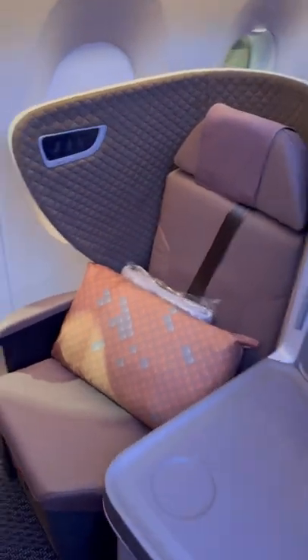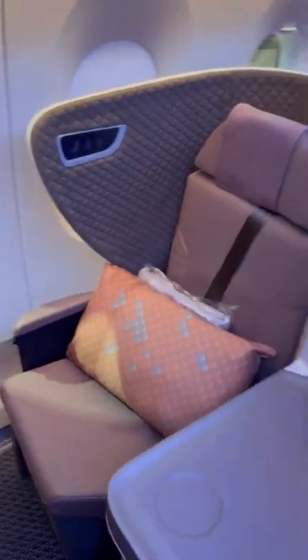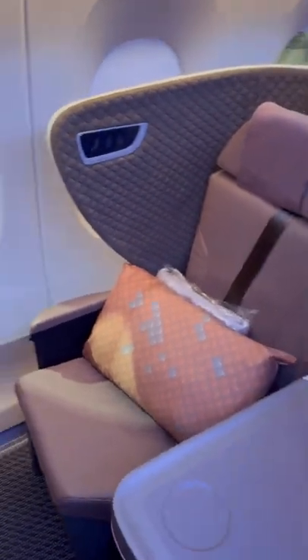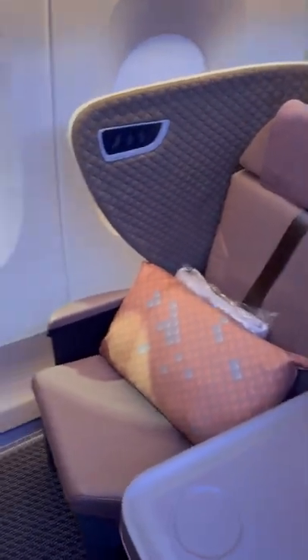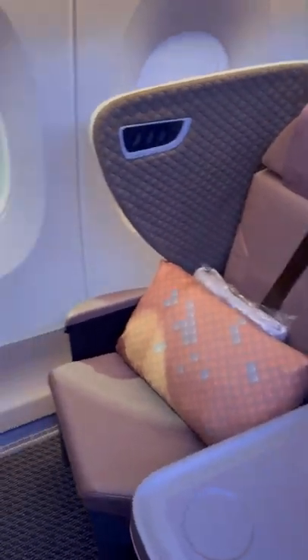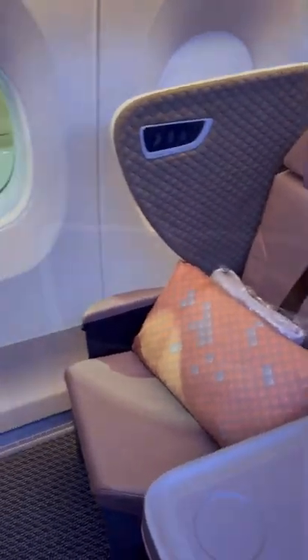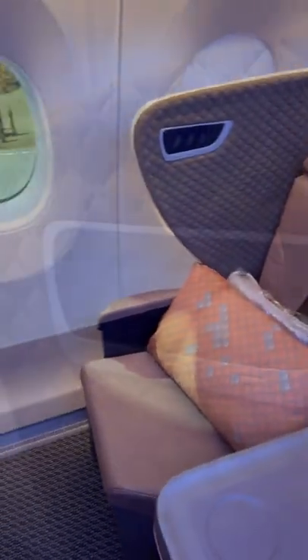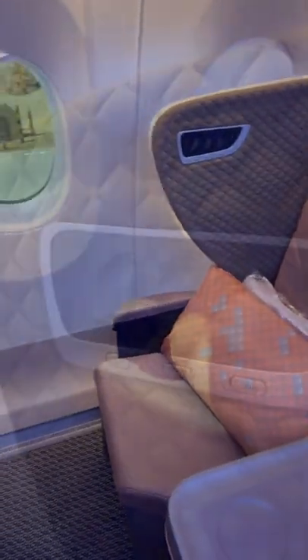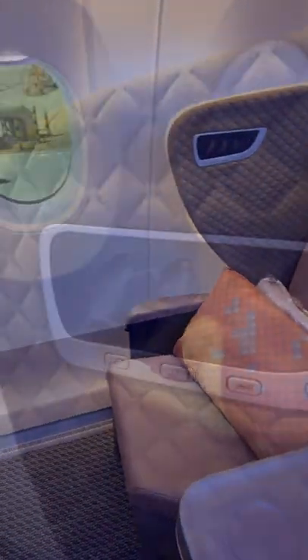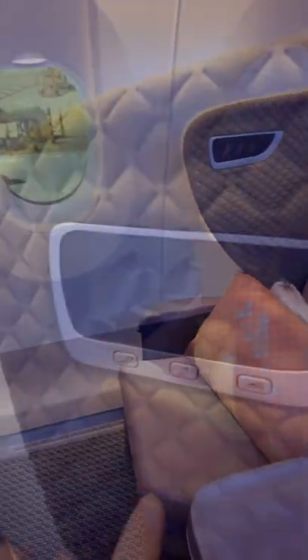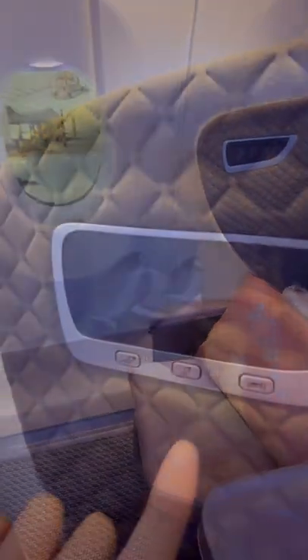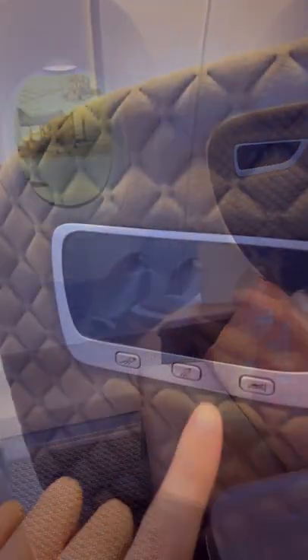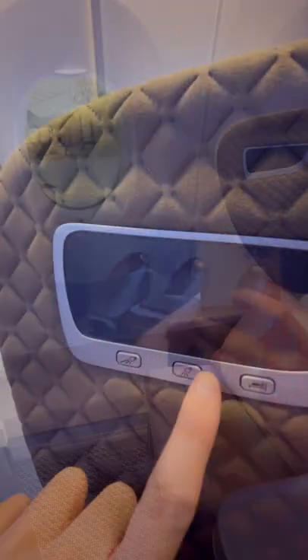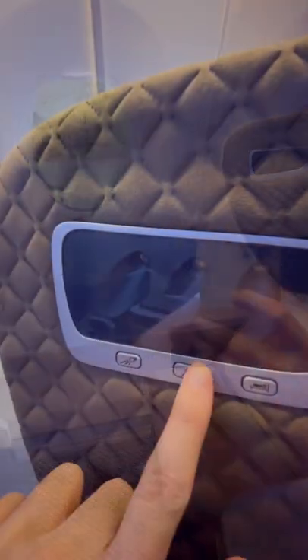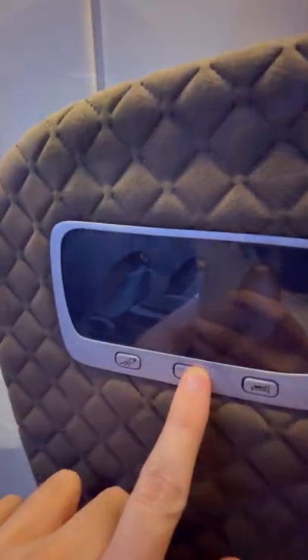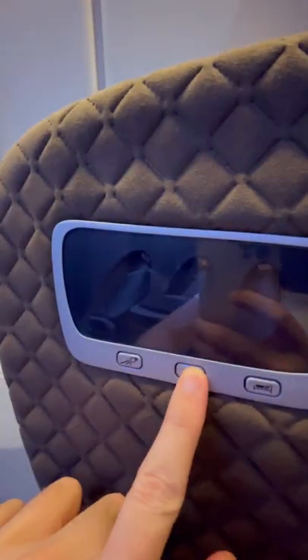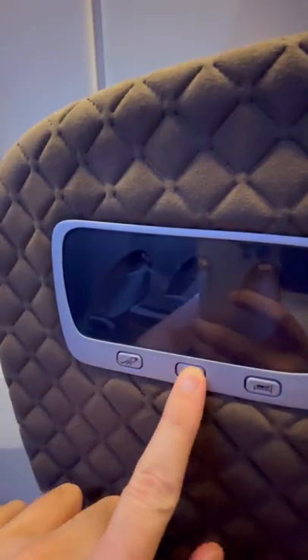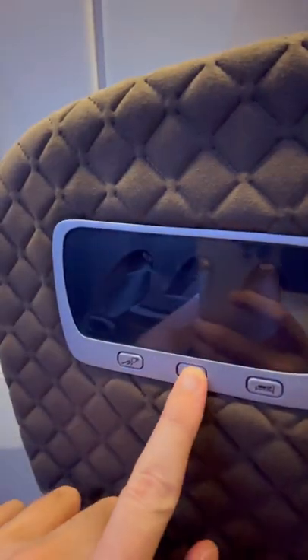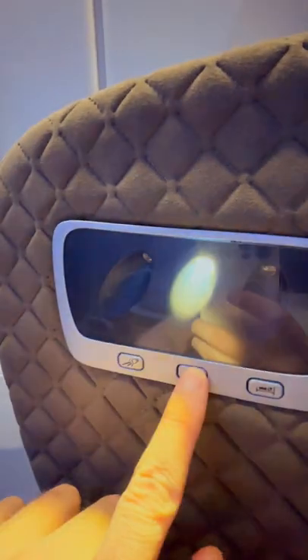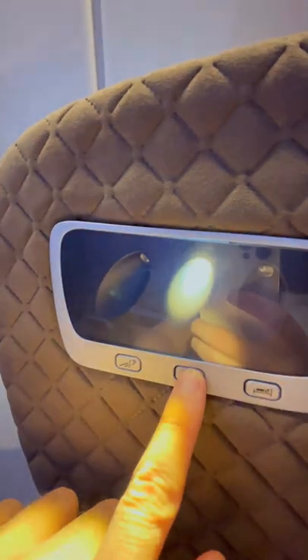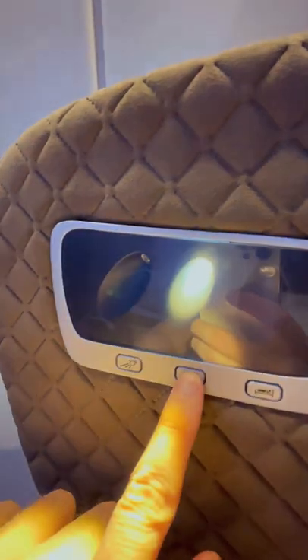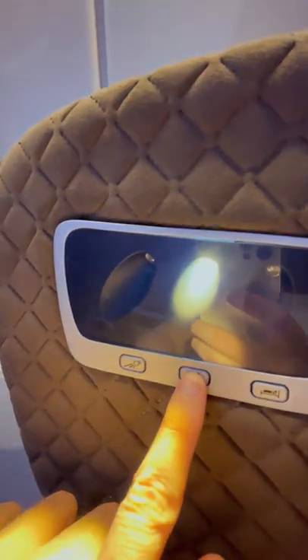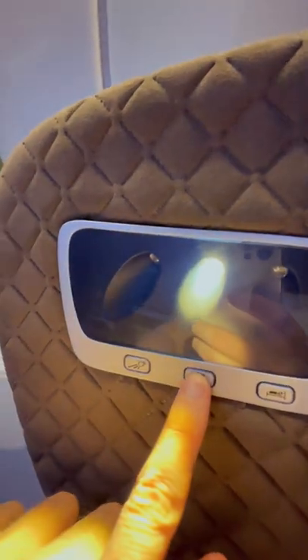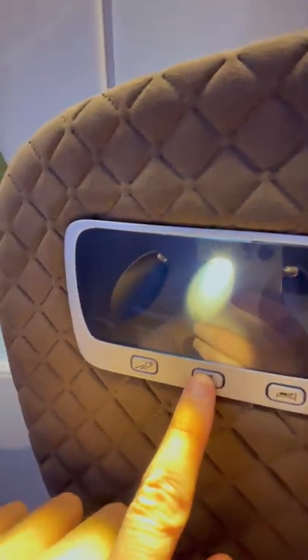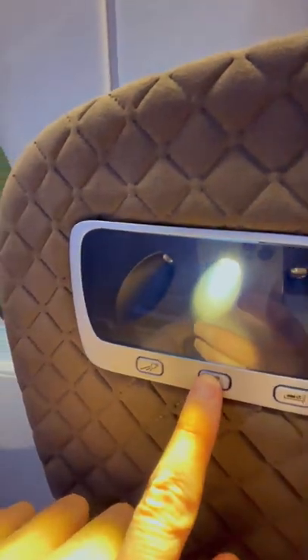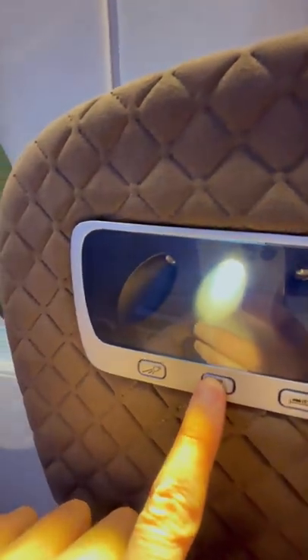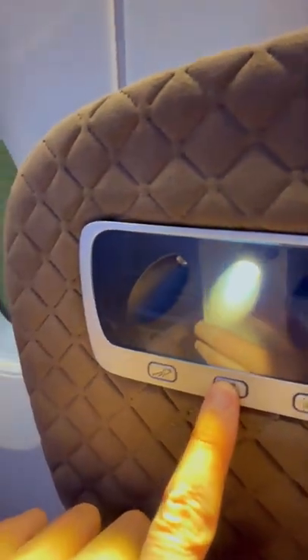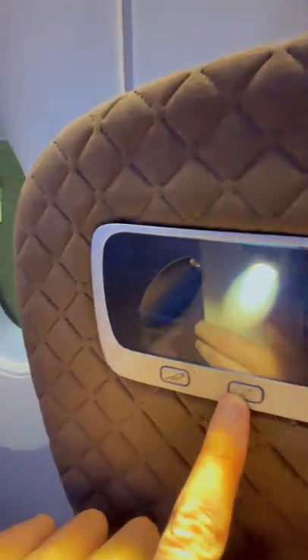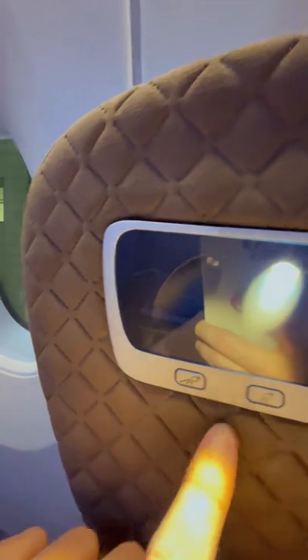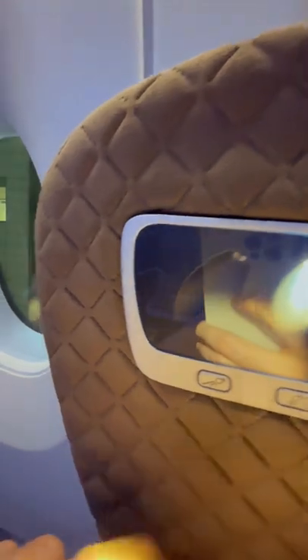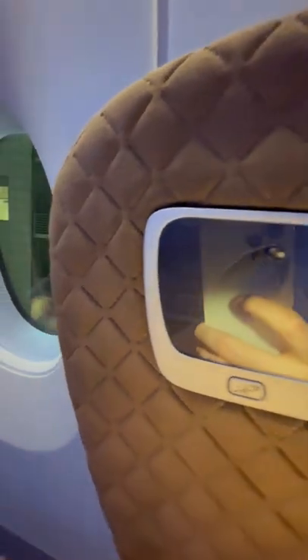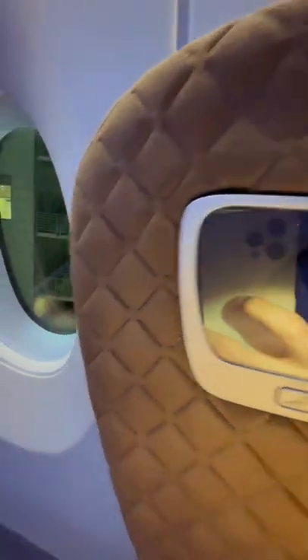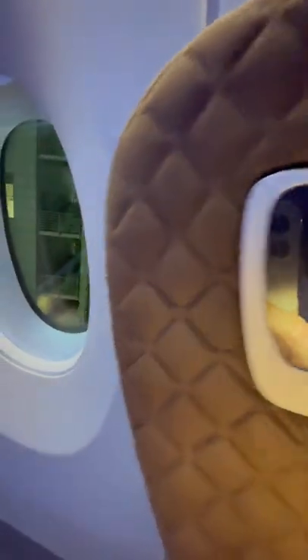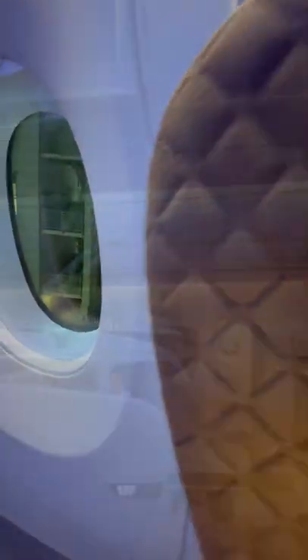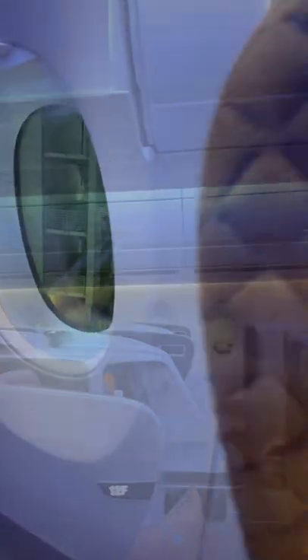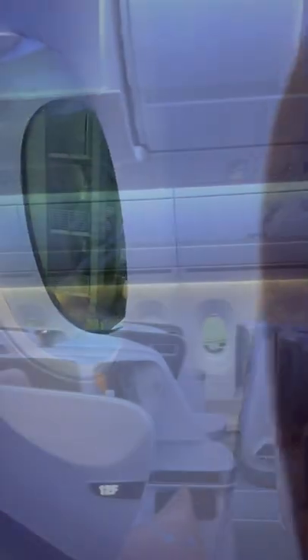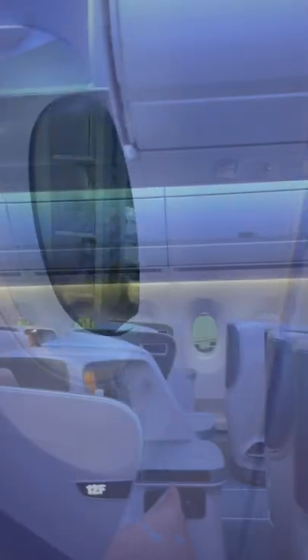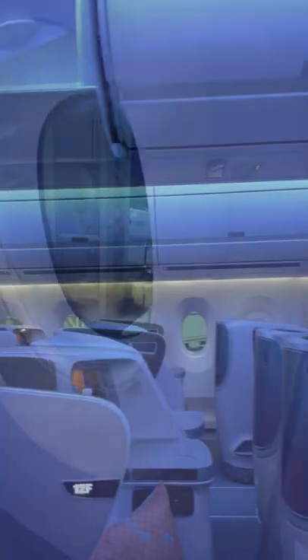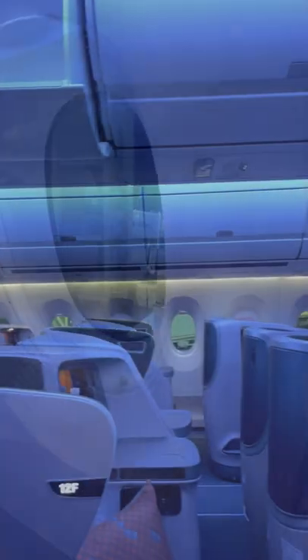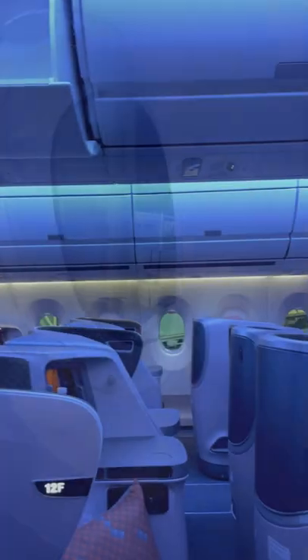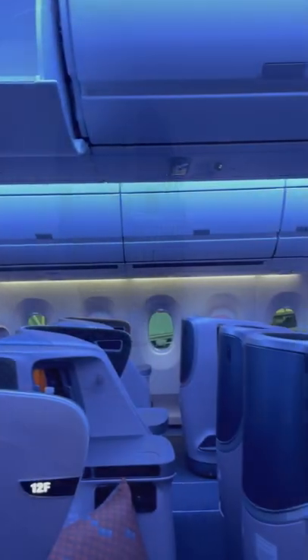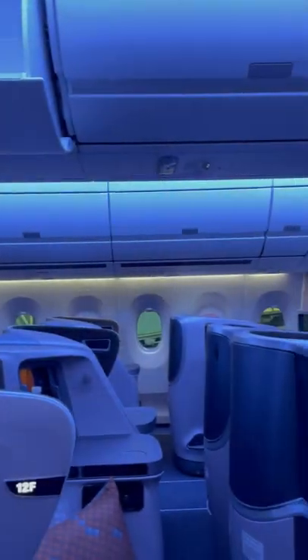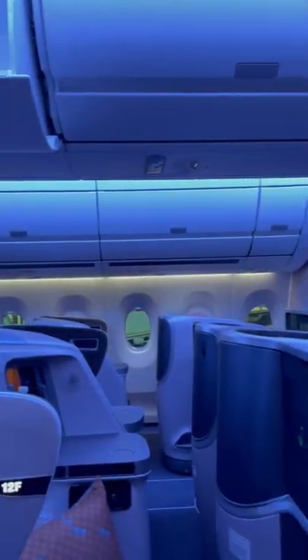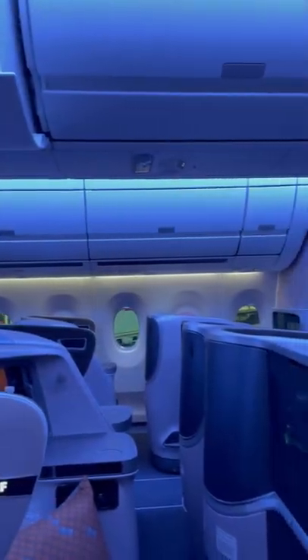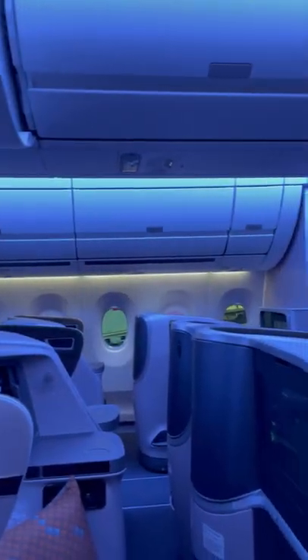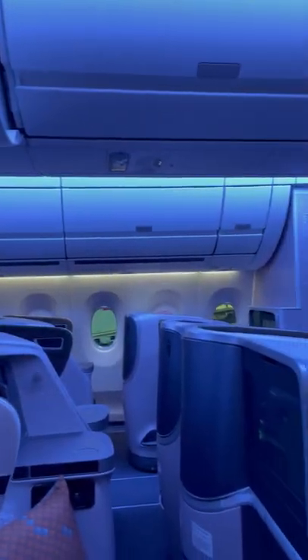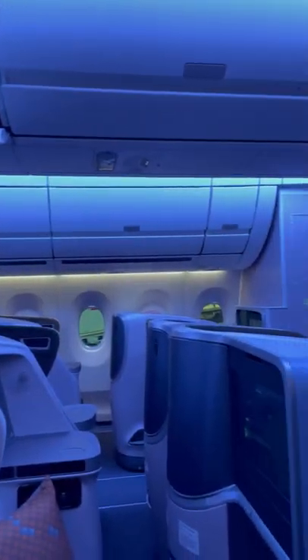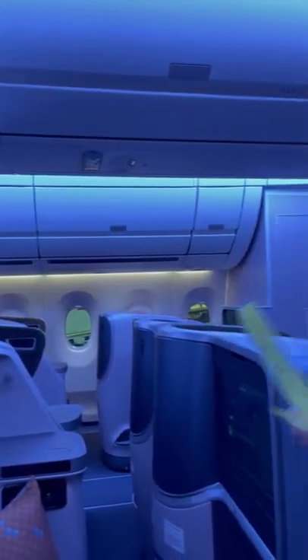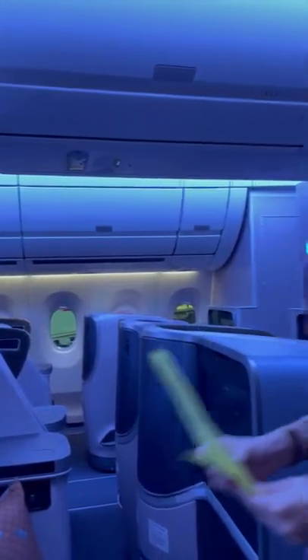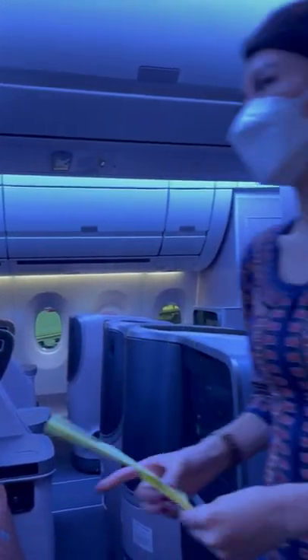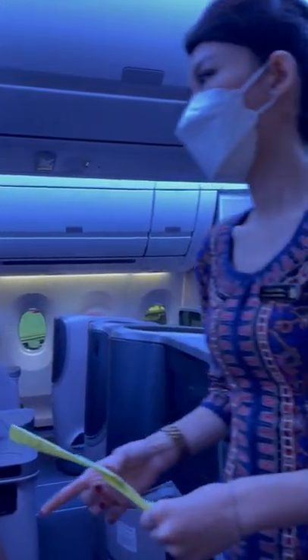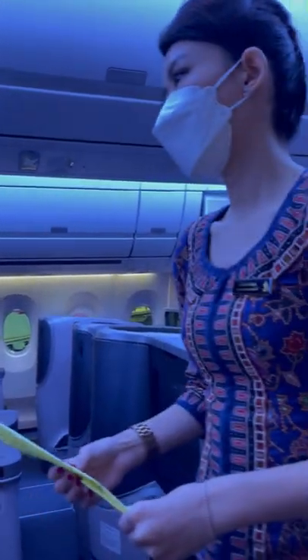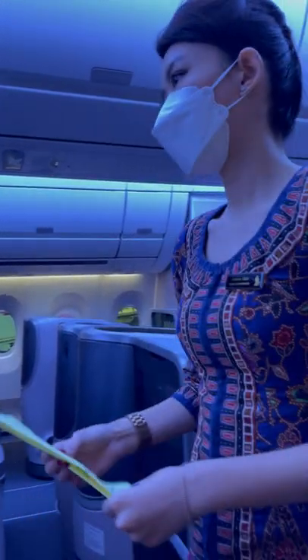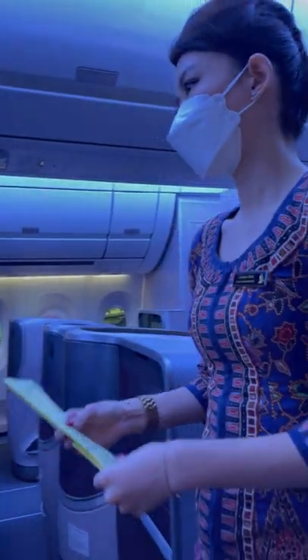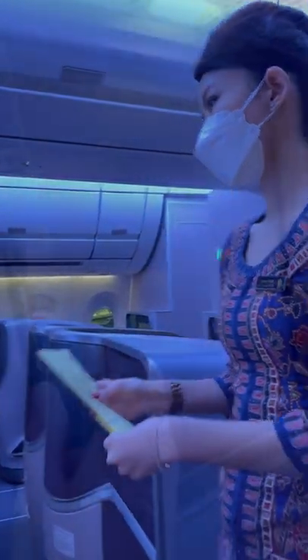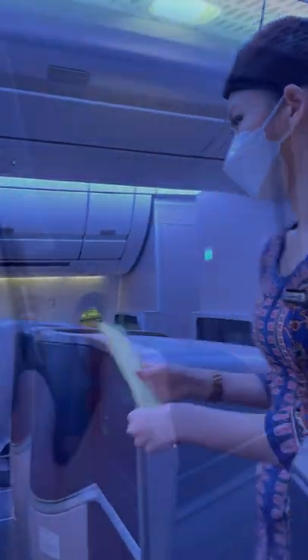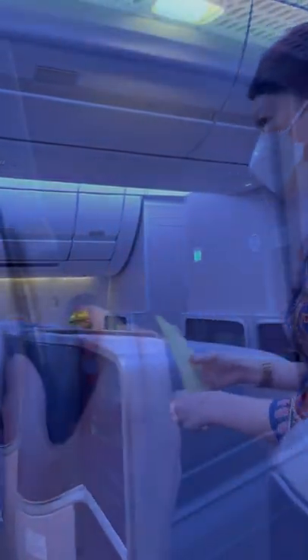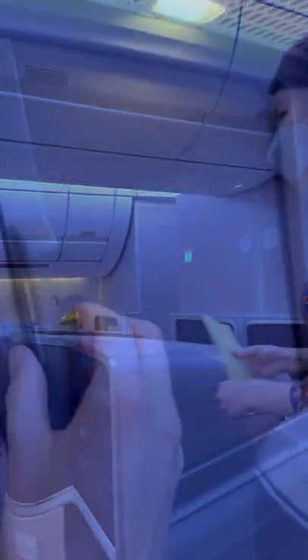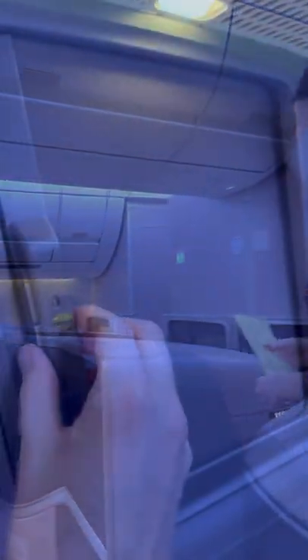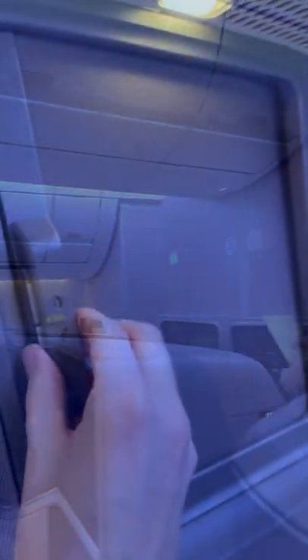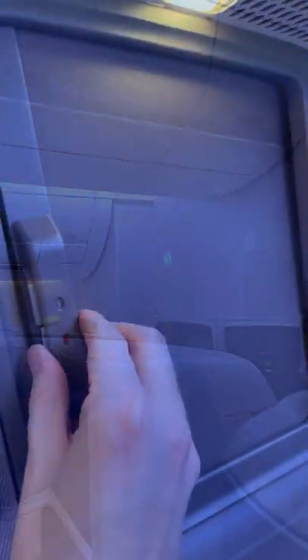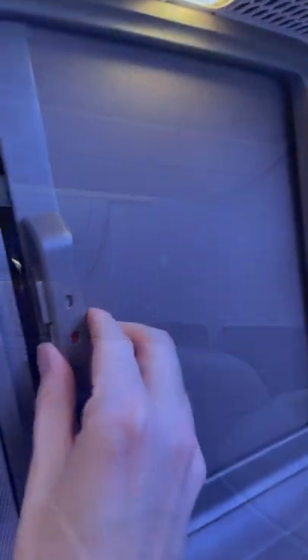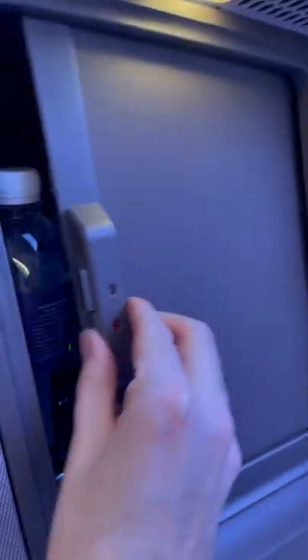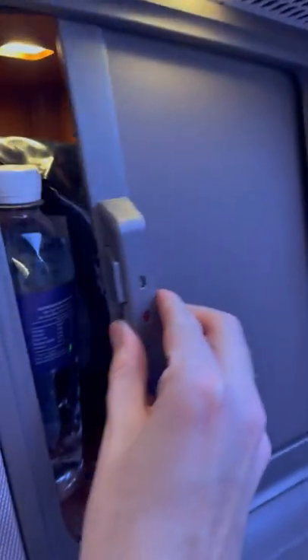From there it was on board — great to check out the brand new business class seat that Singapore Airlines have, and a great welcome from the crew.